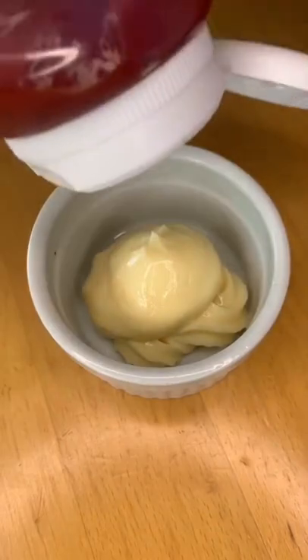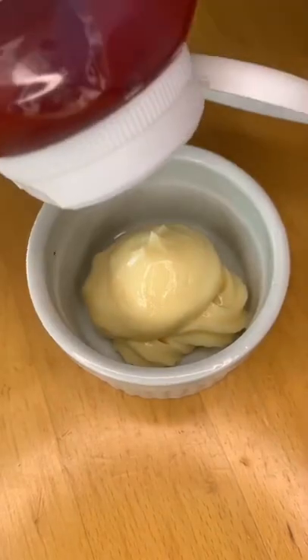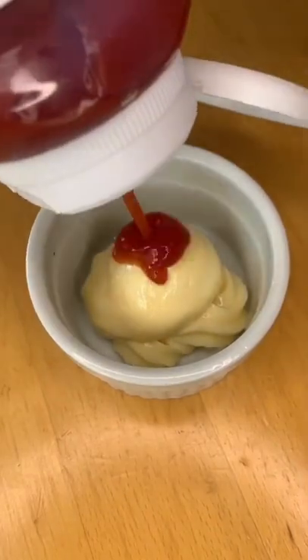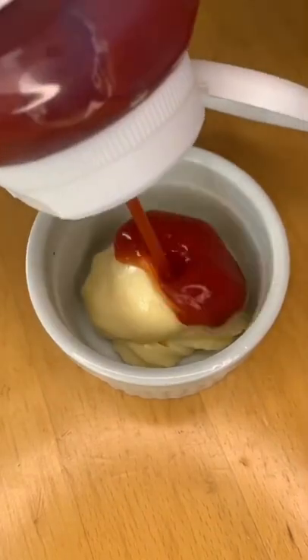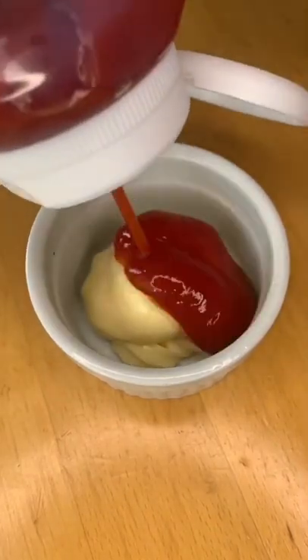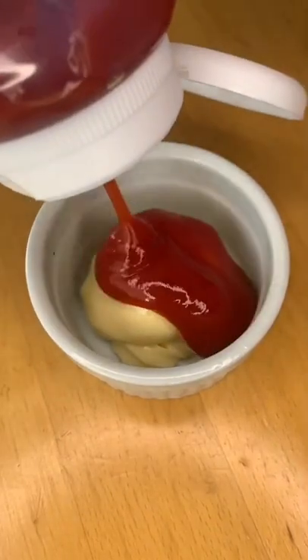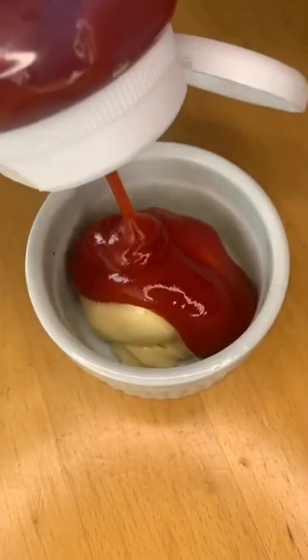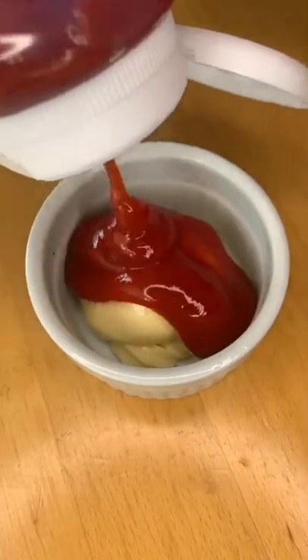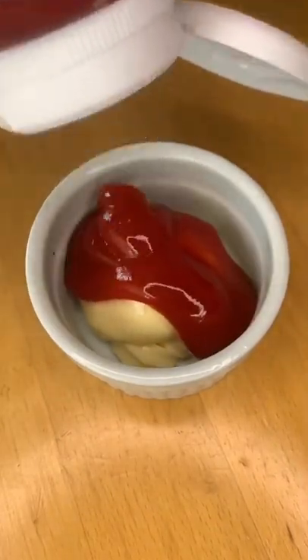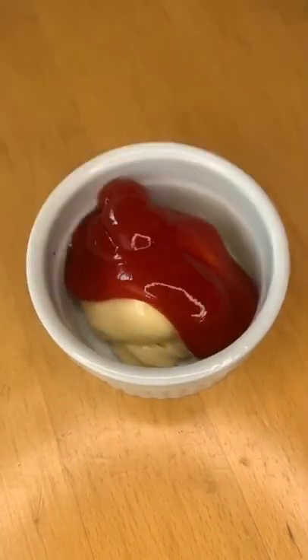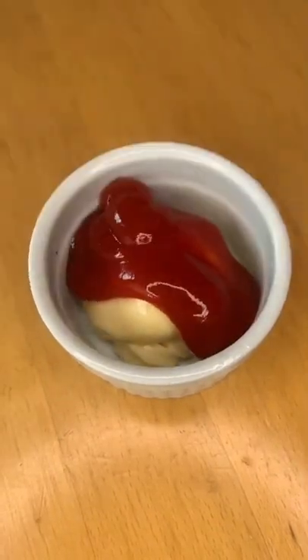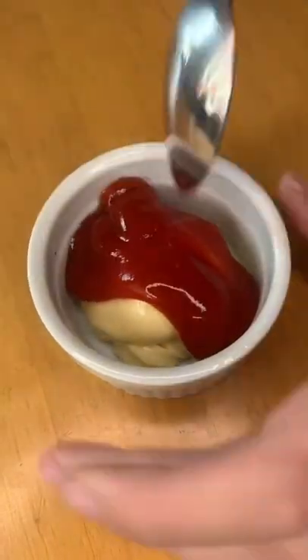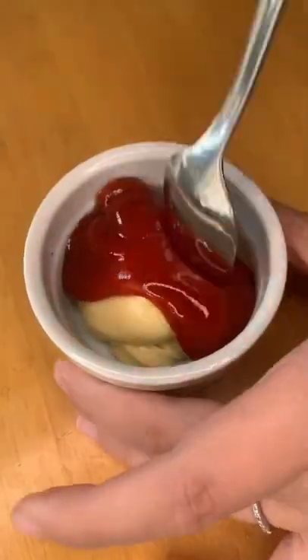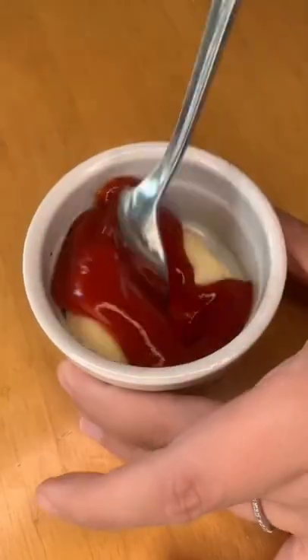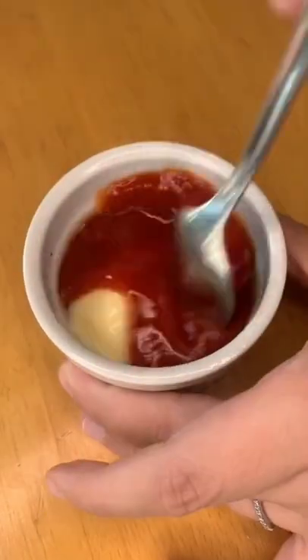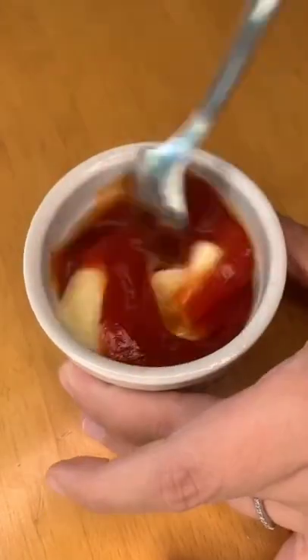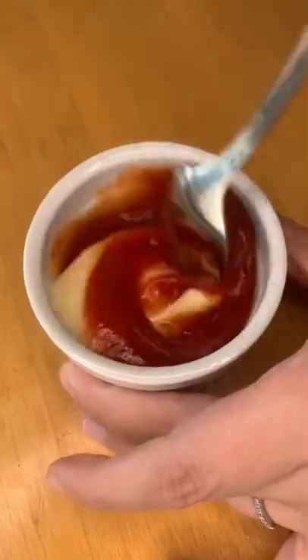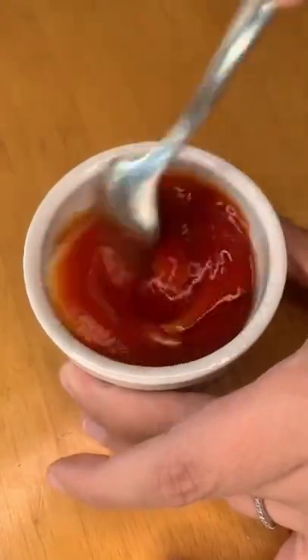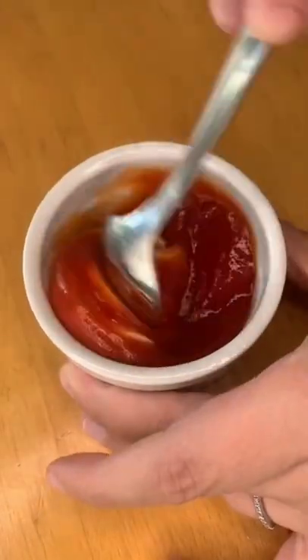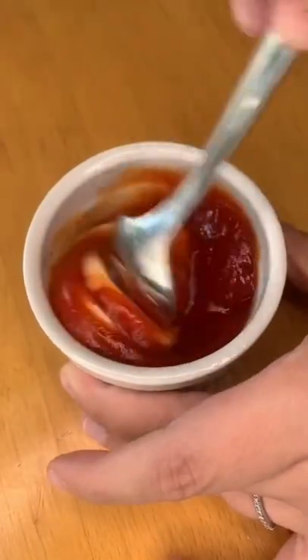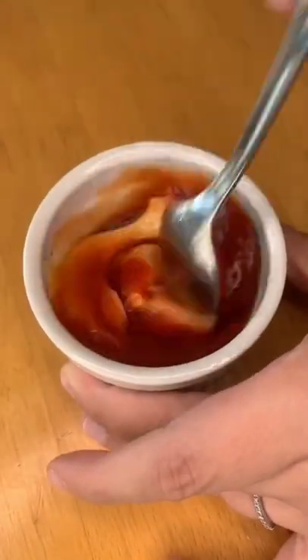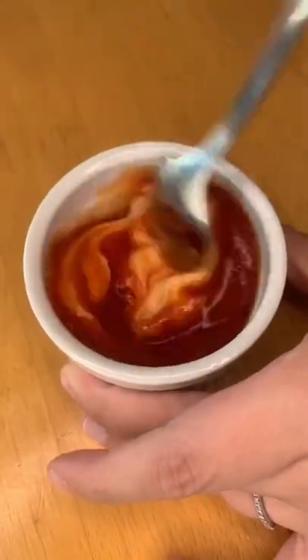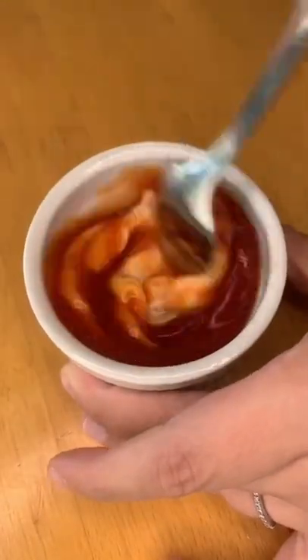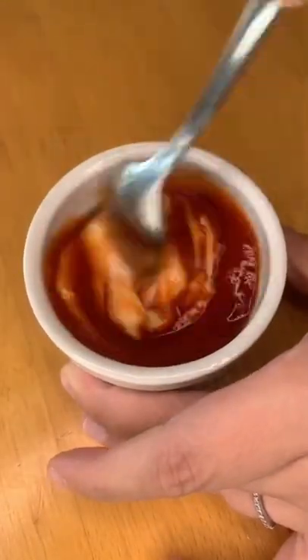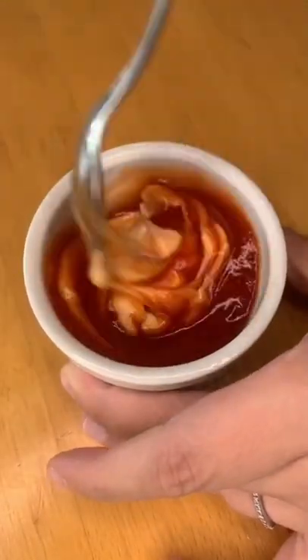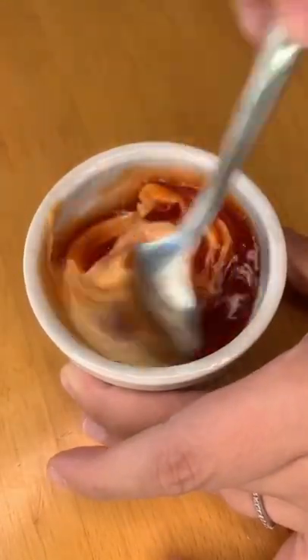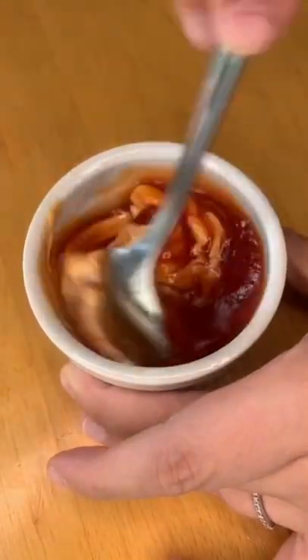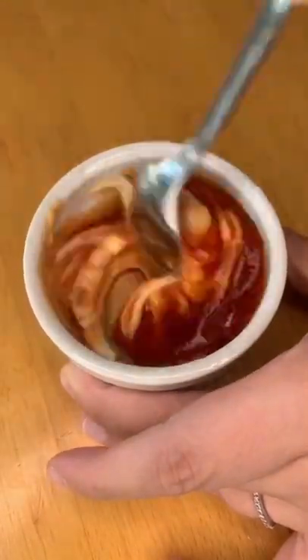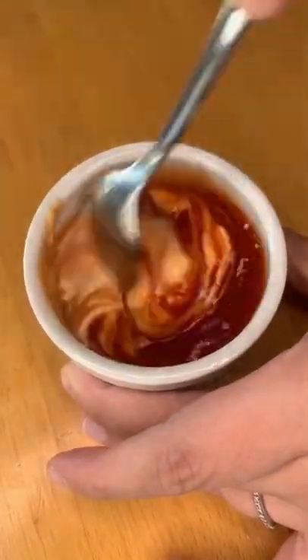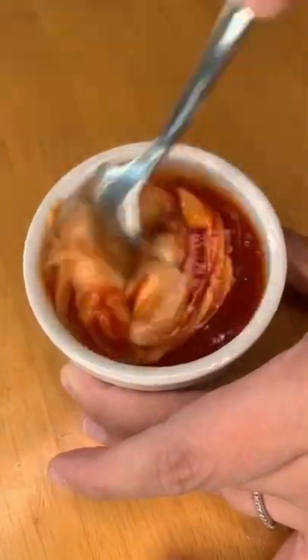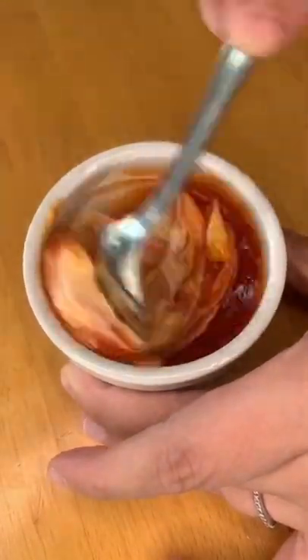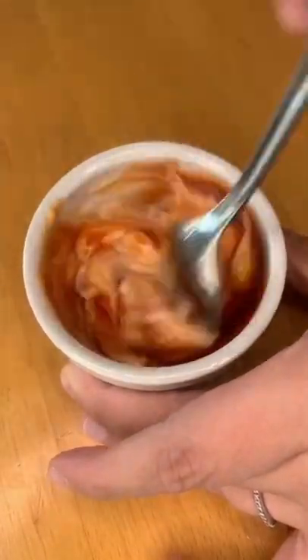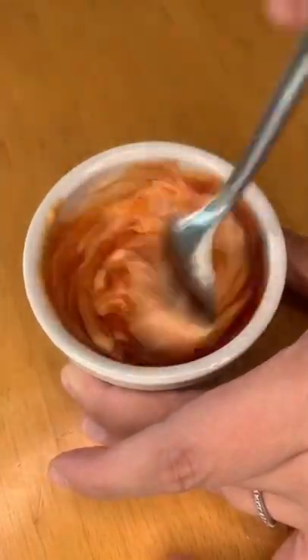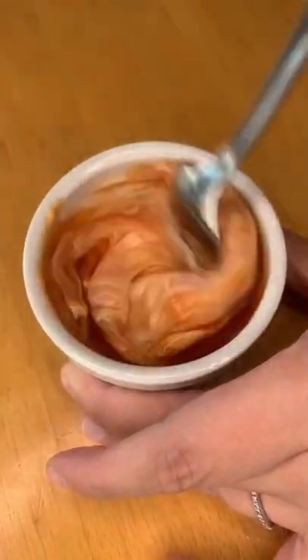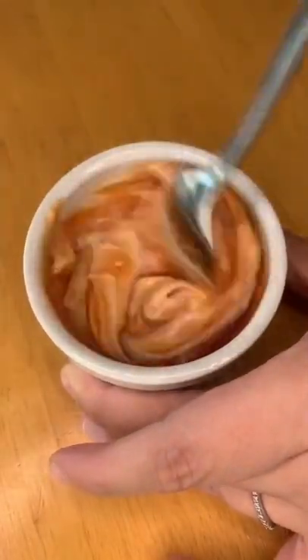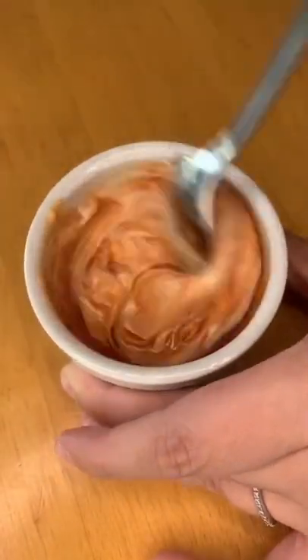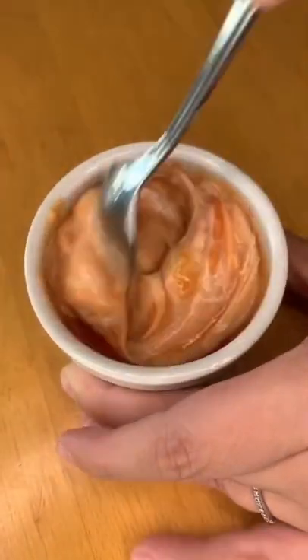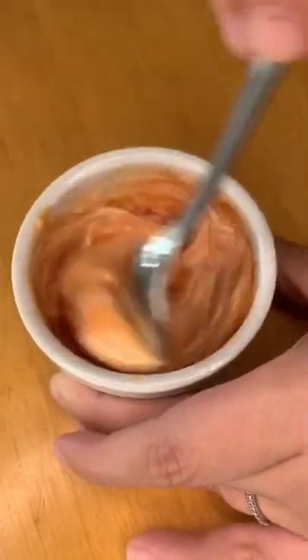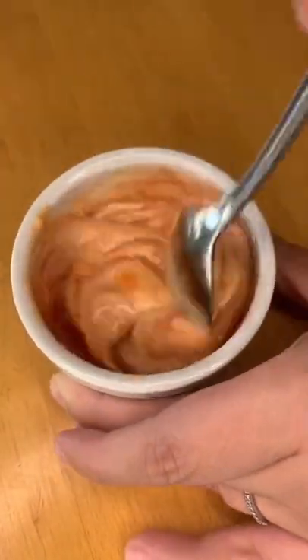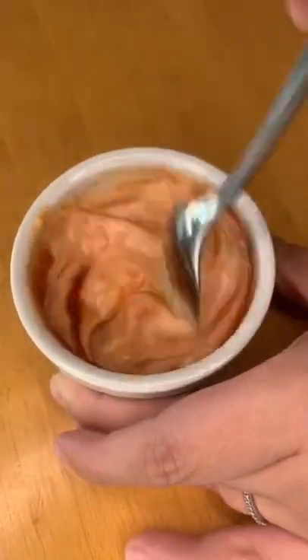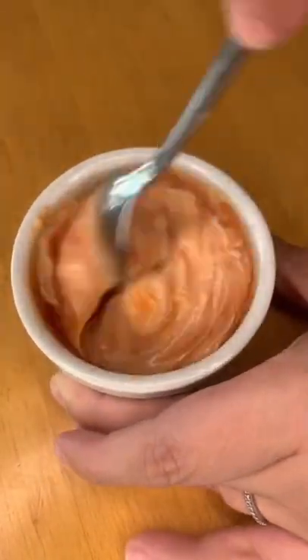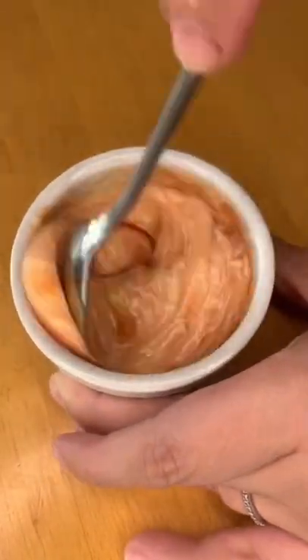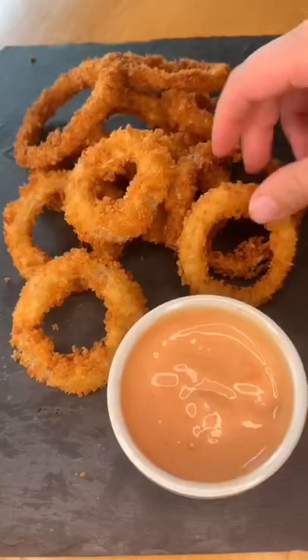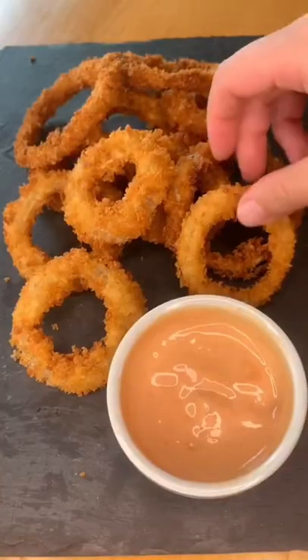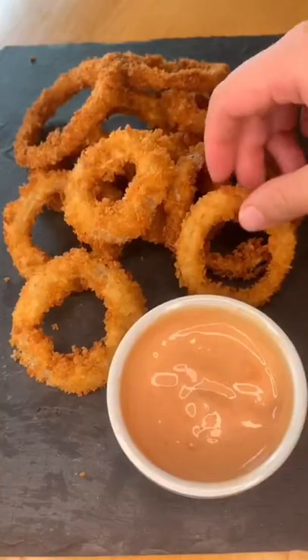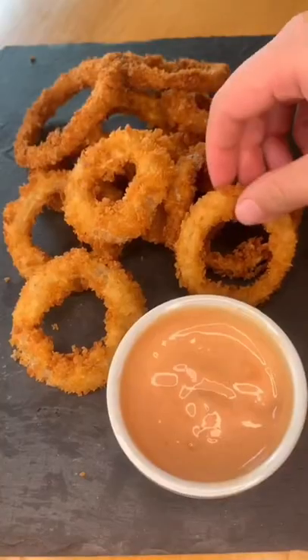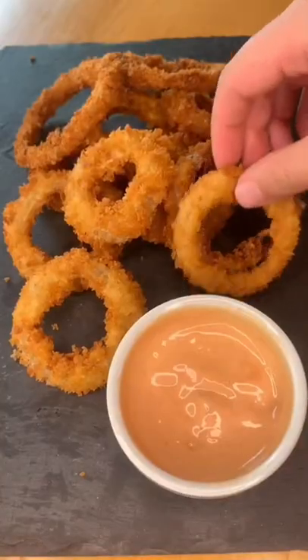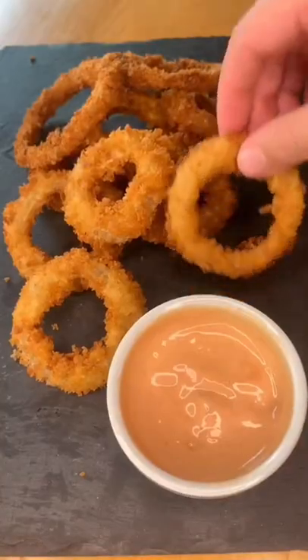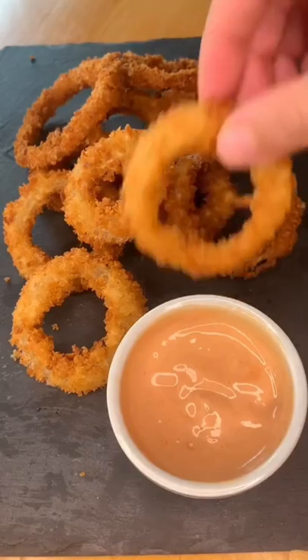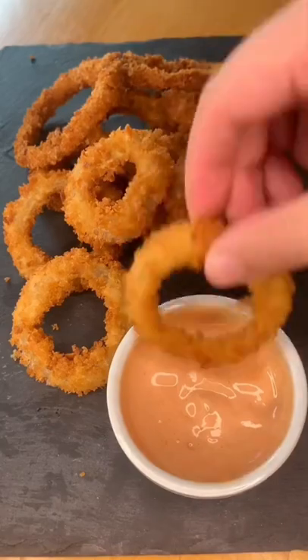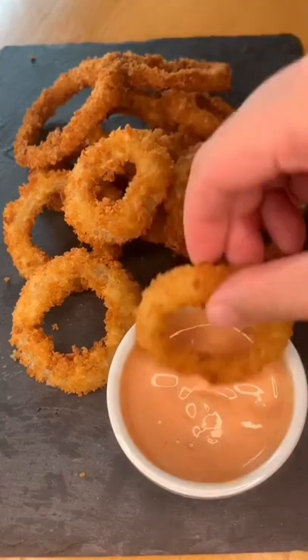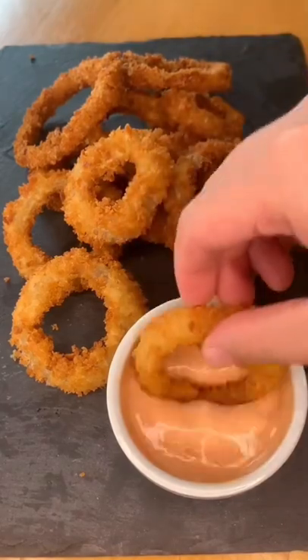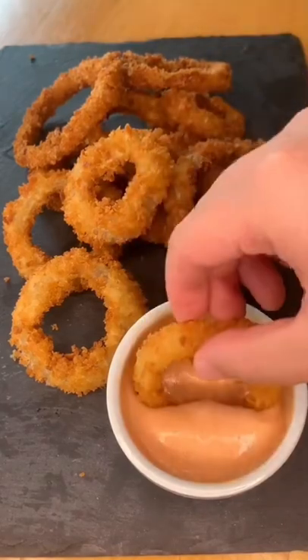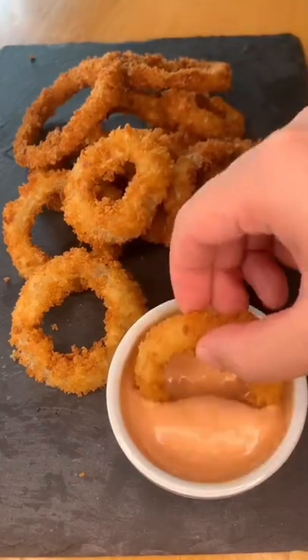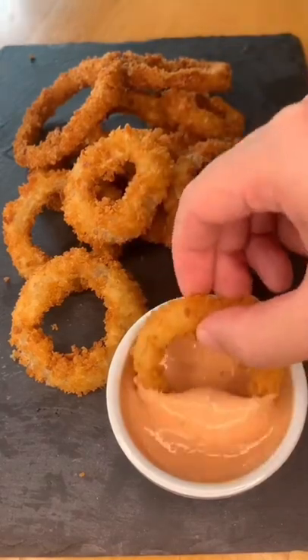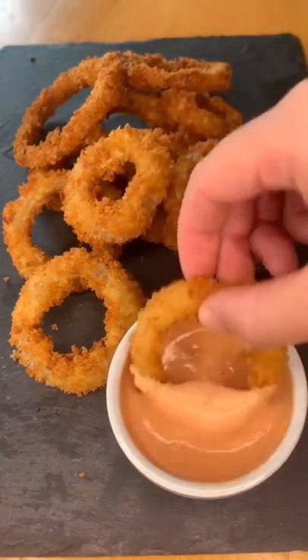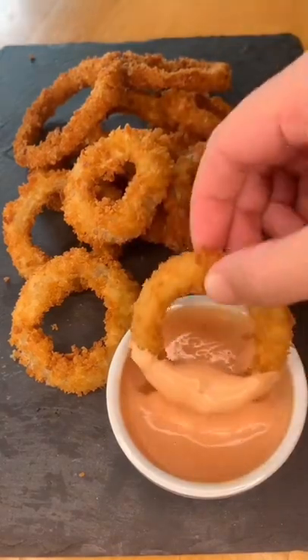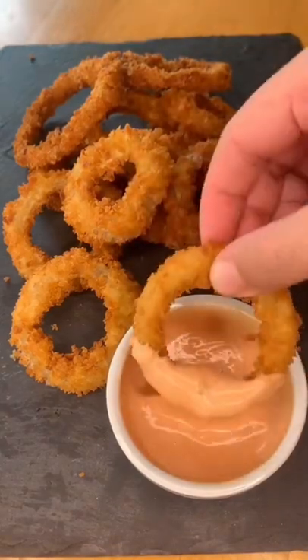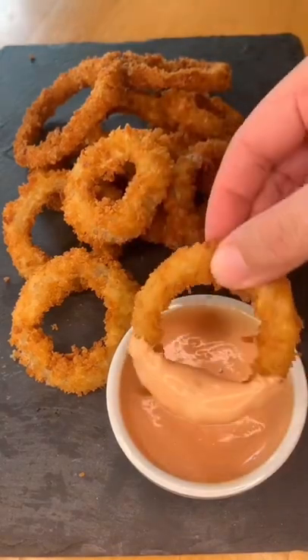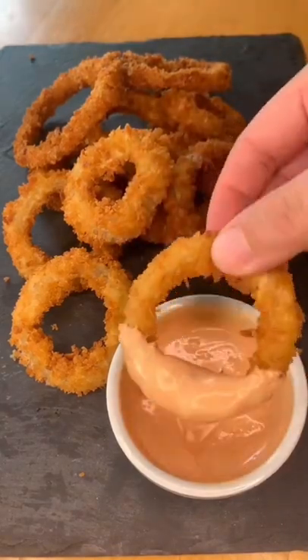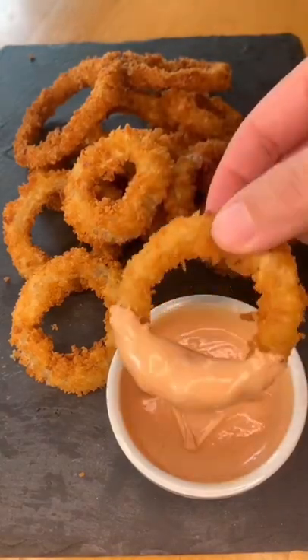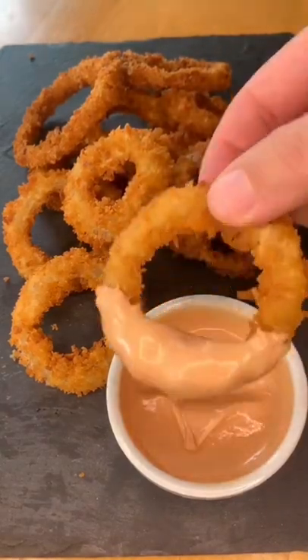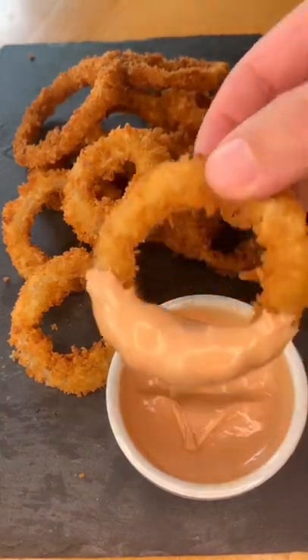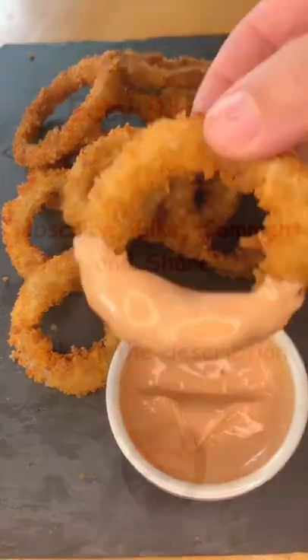For the sauce, I'm mixing equal parts of Japanese mayo and ketchup. You can get the full recipe on my Instagram.